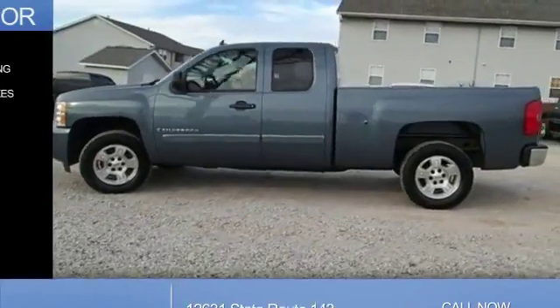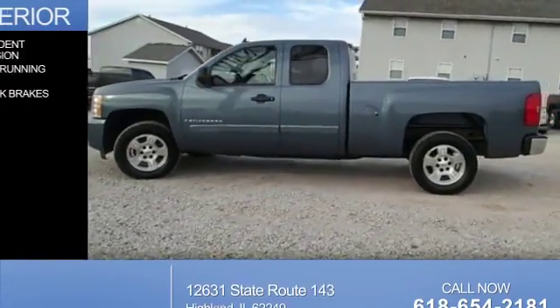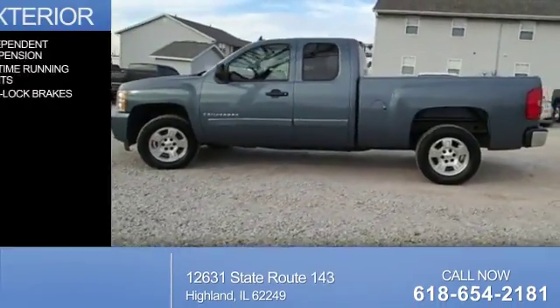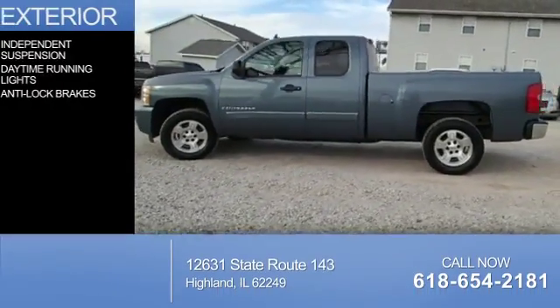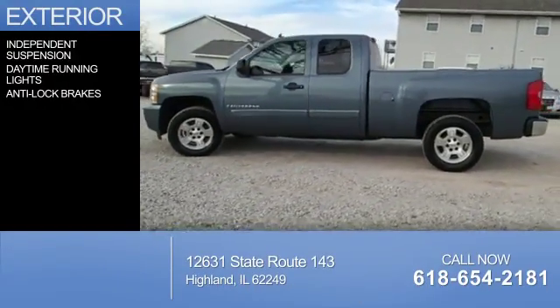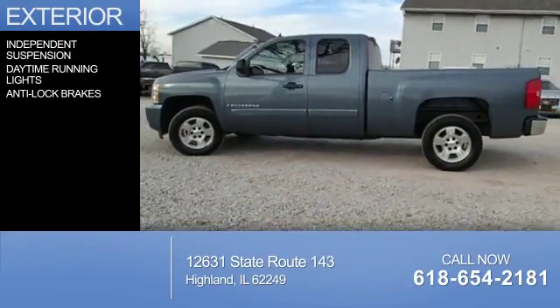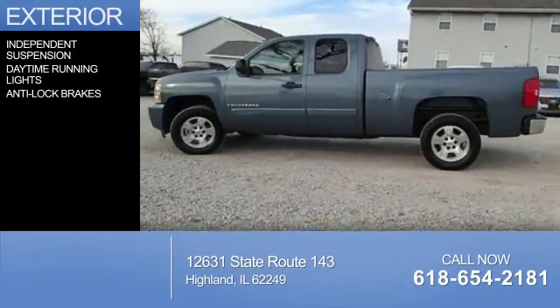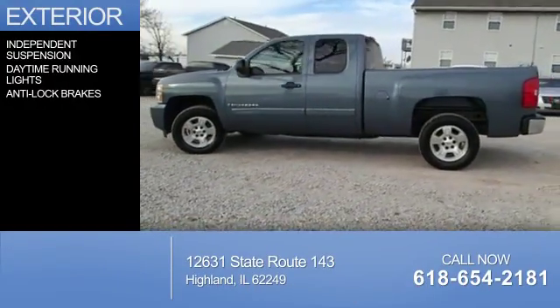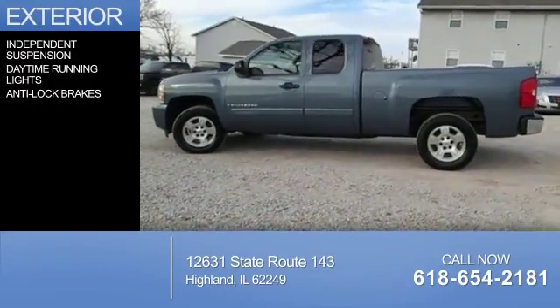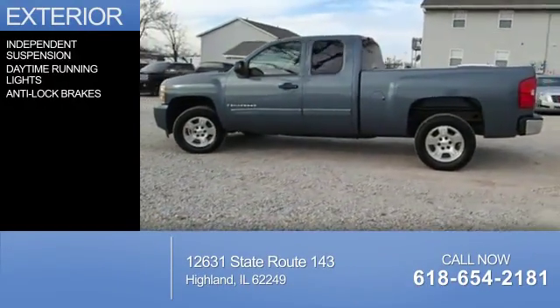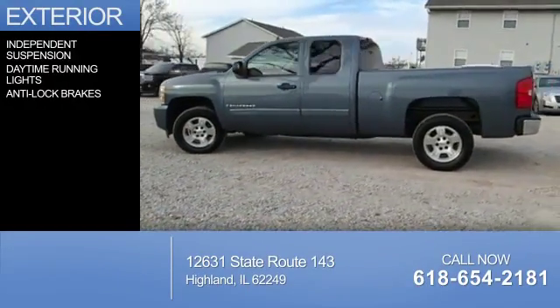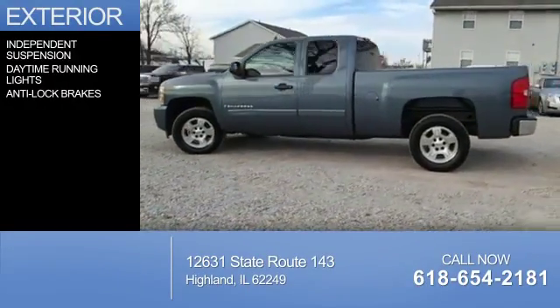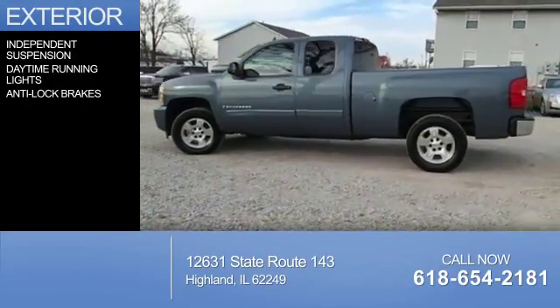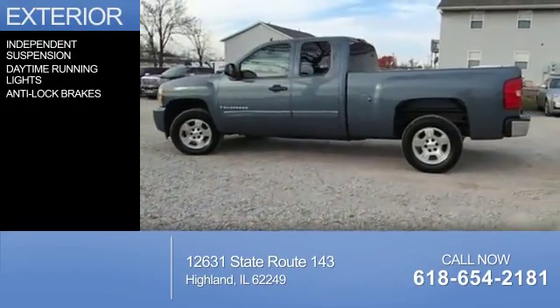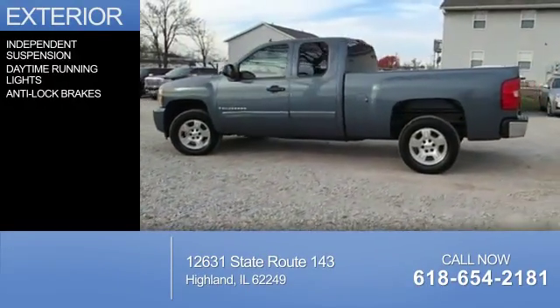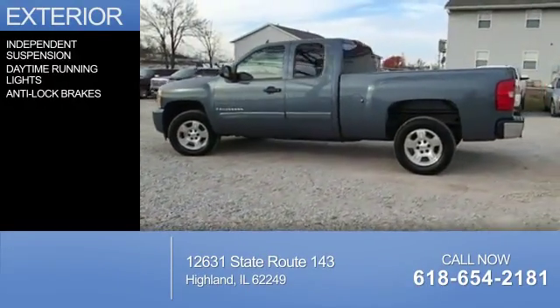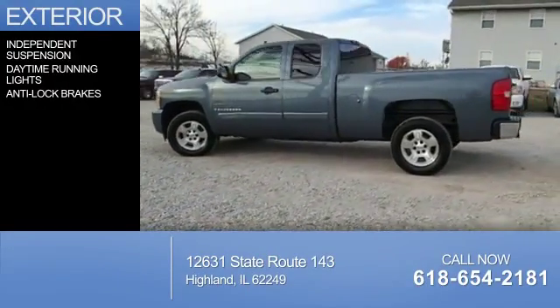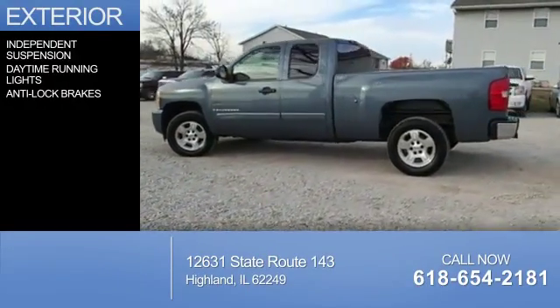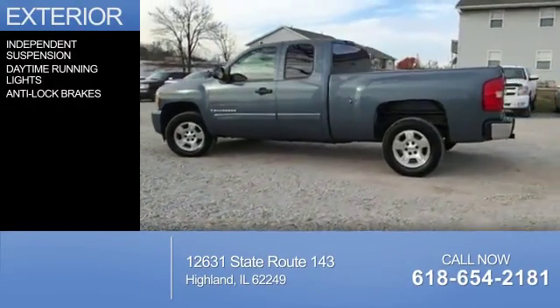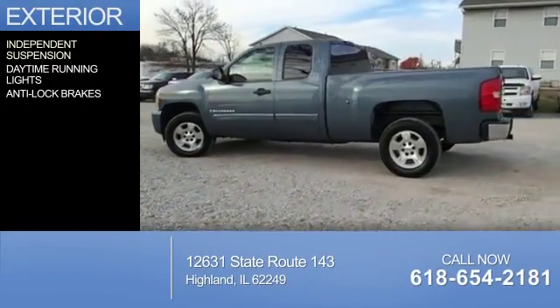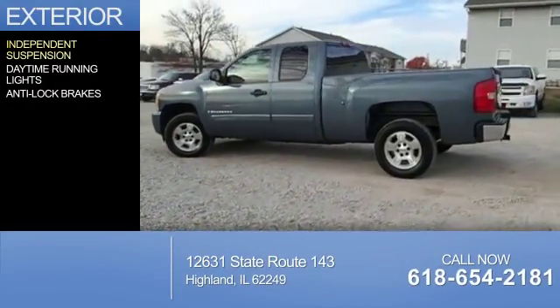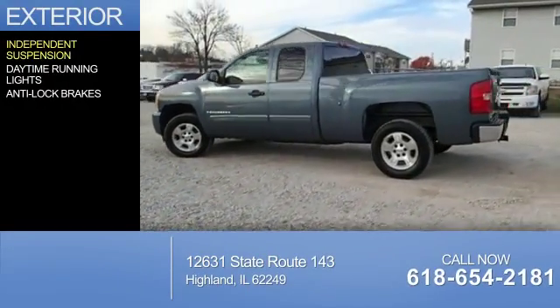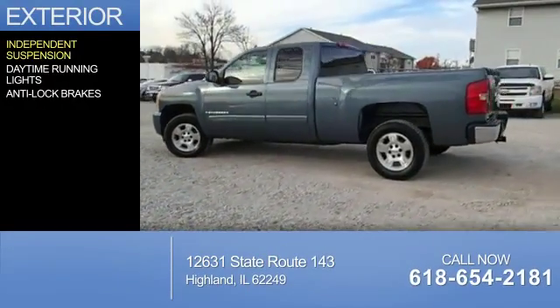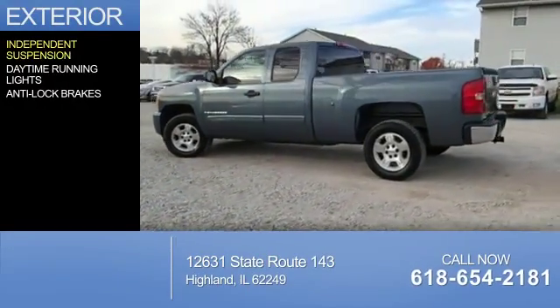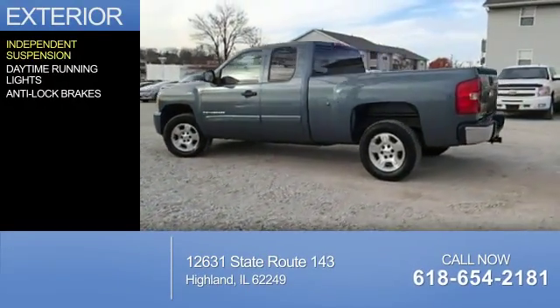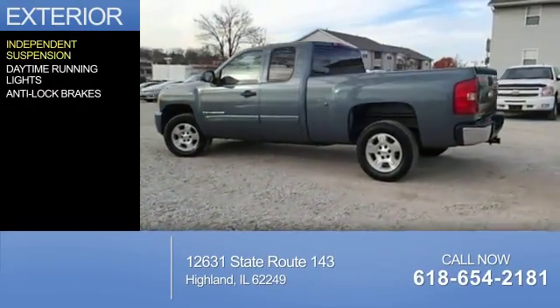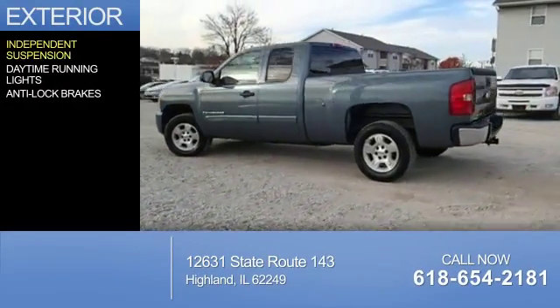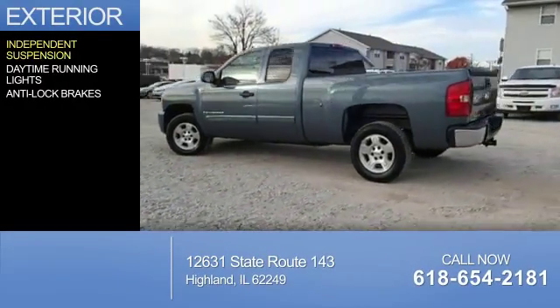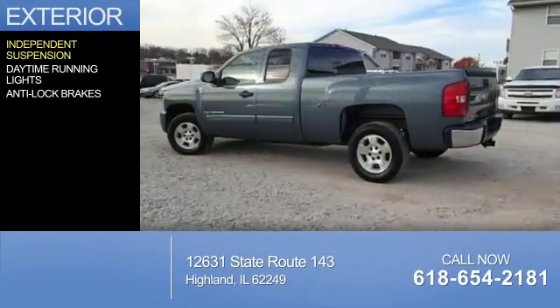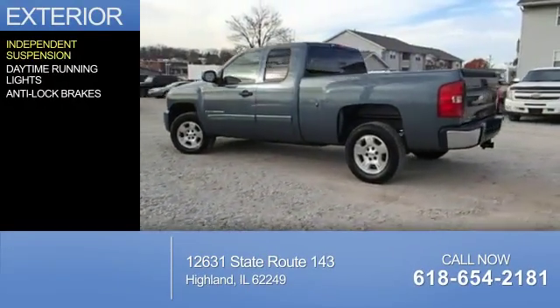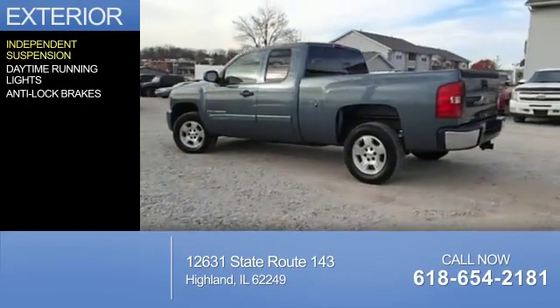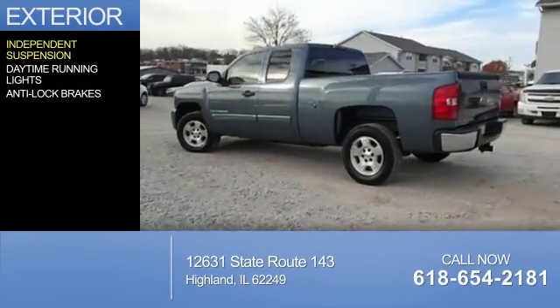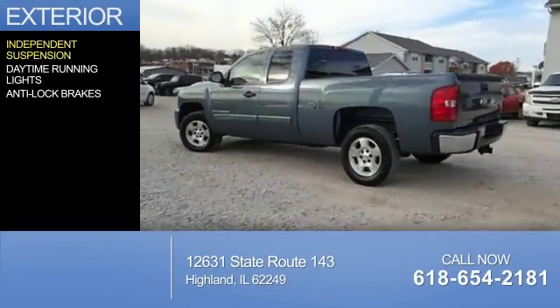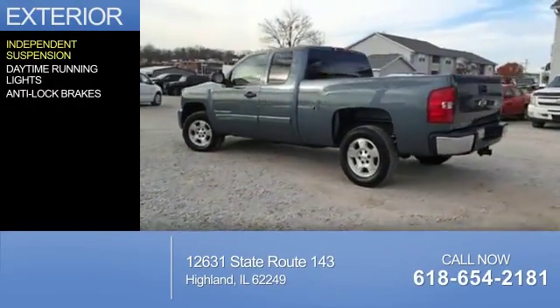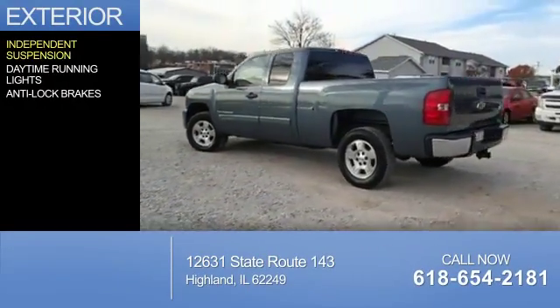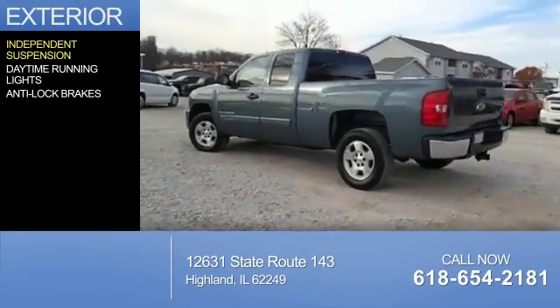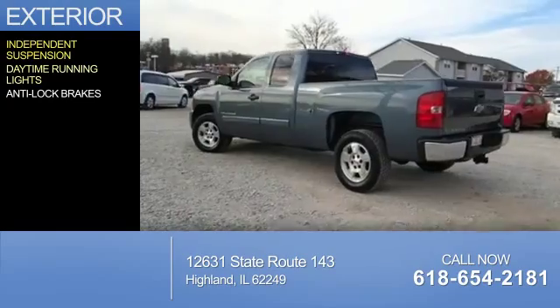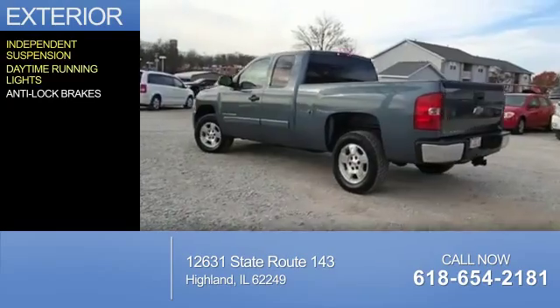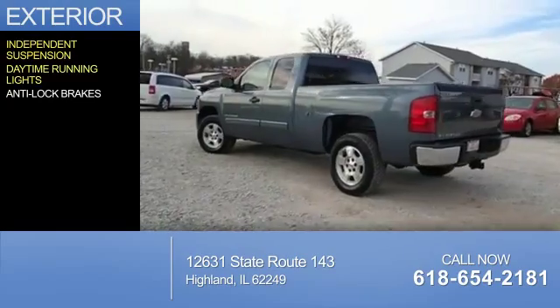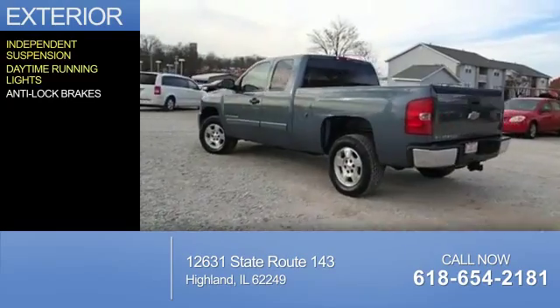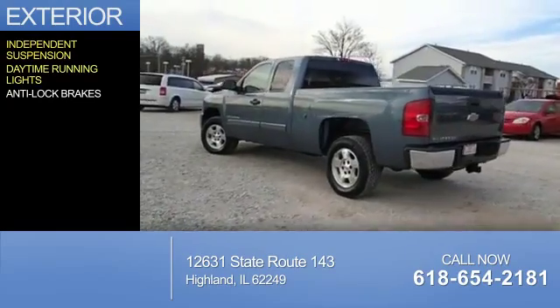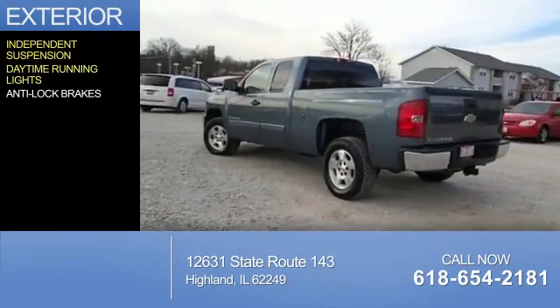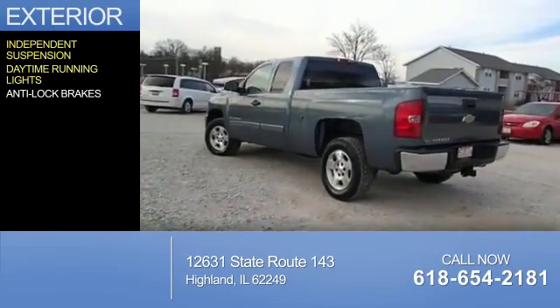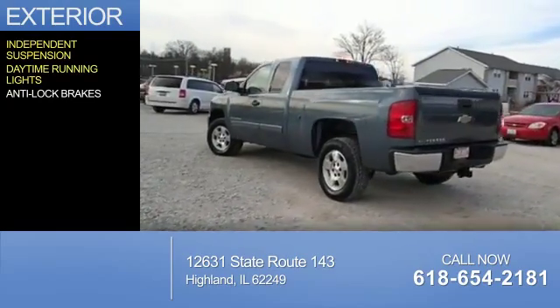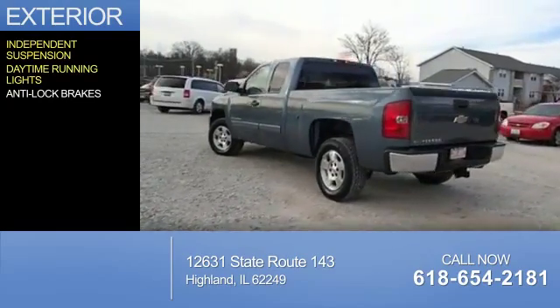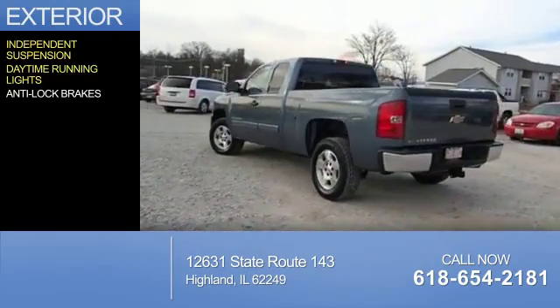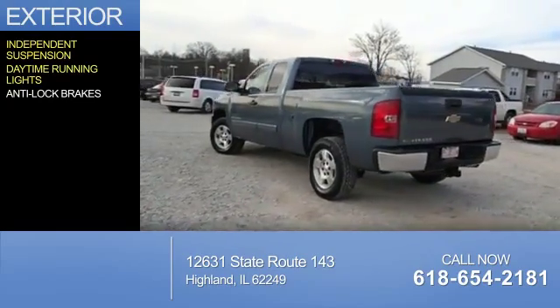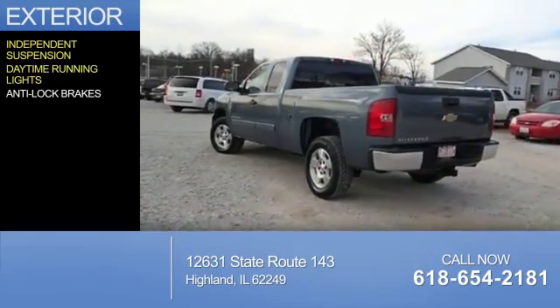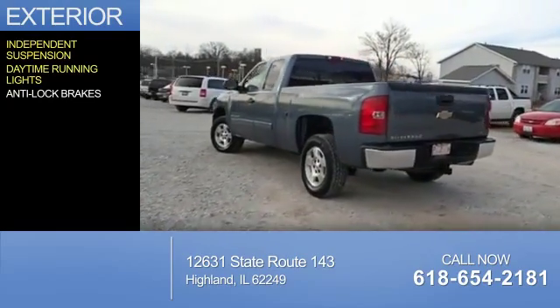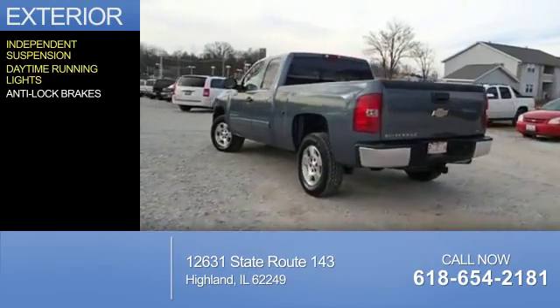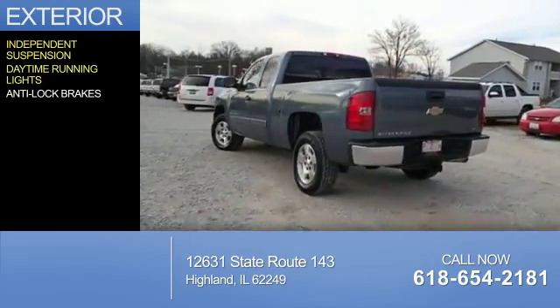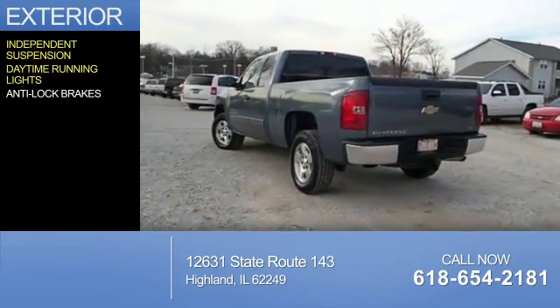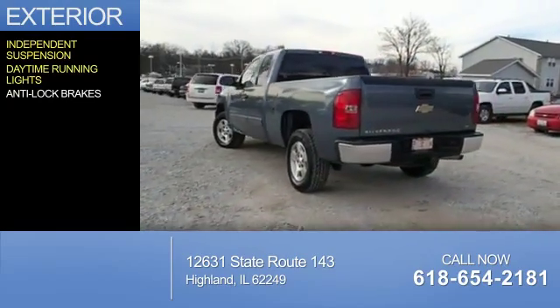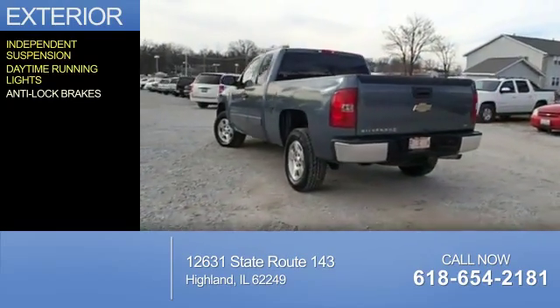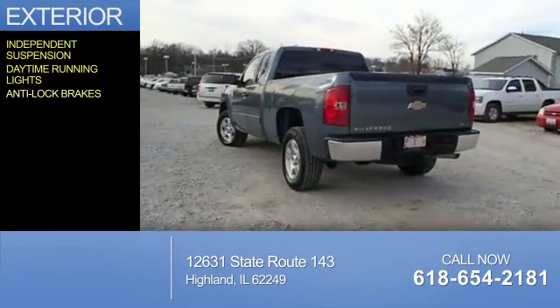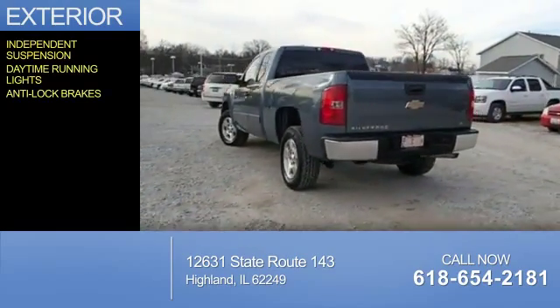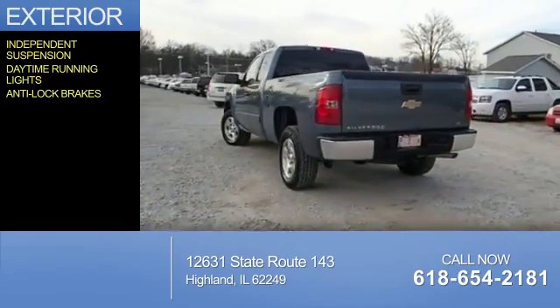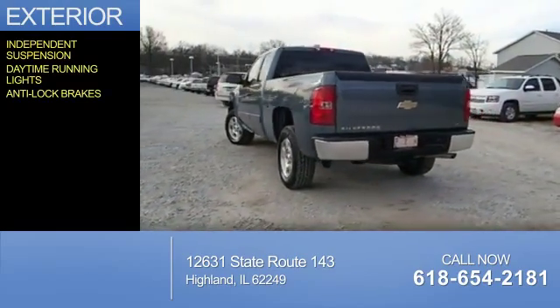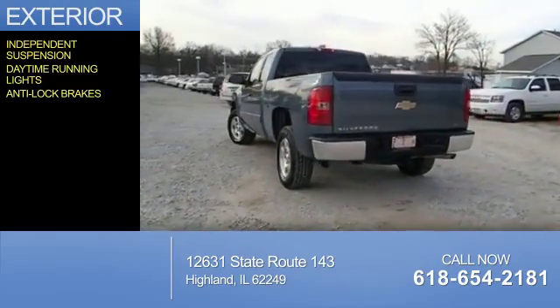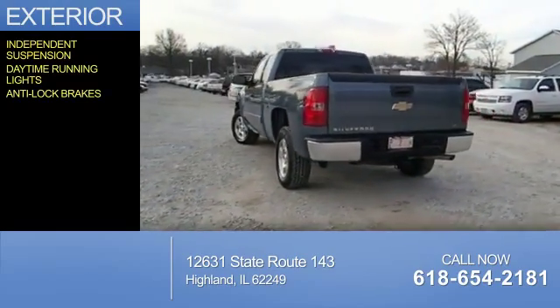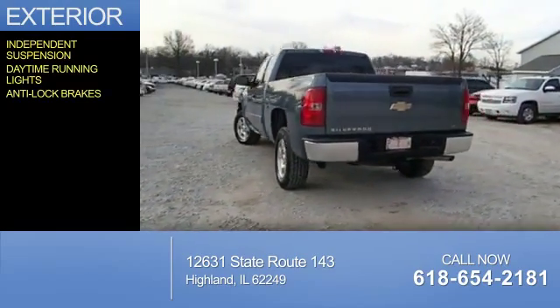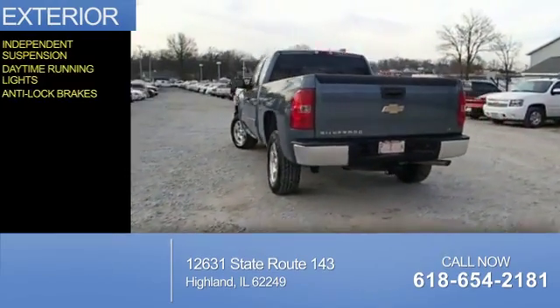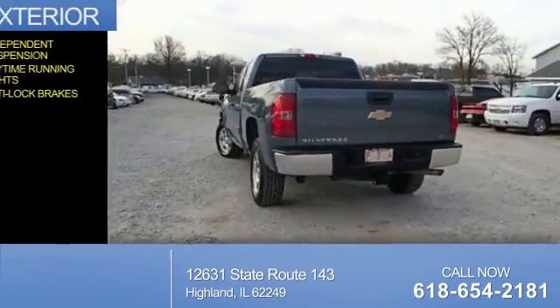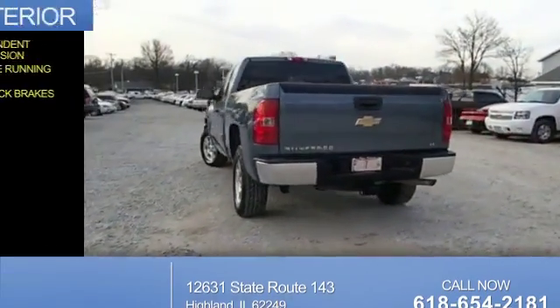The features include independent suspension, daytime running lights, and anti-lock brakes.